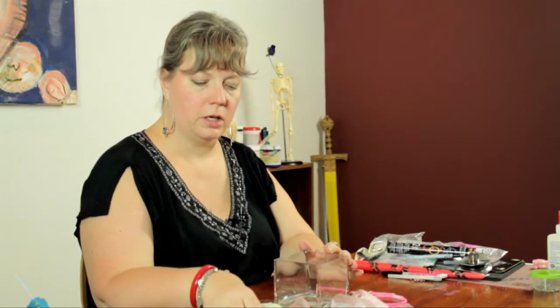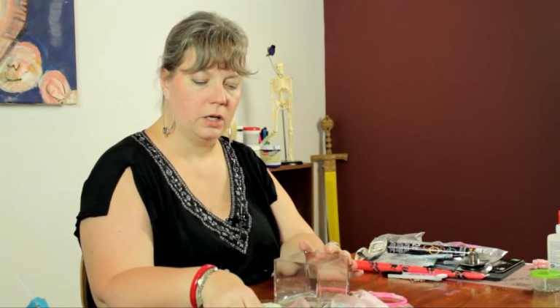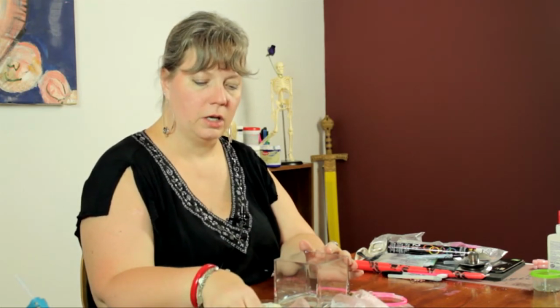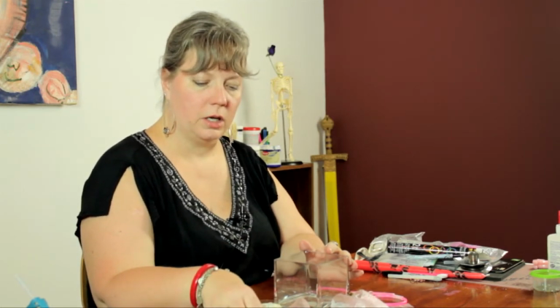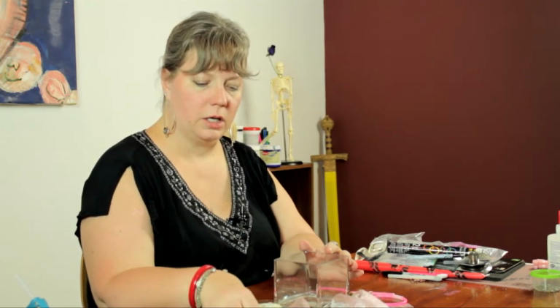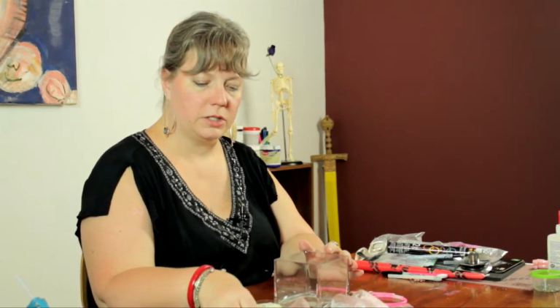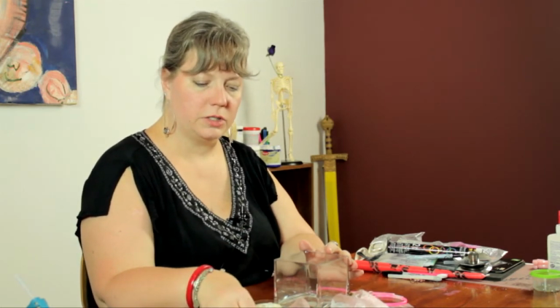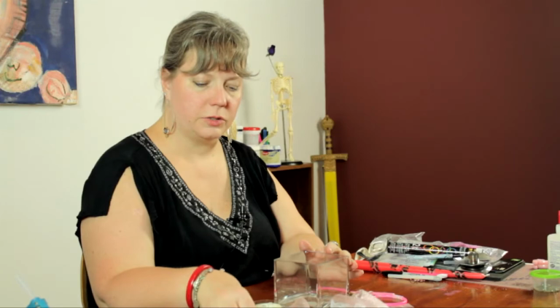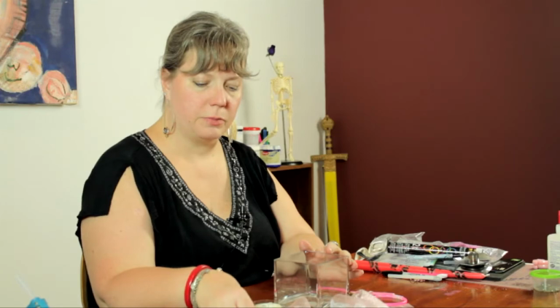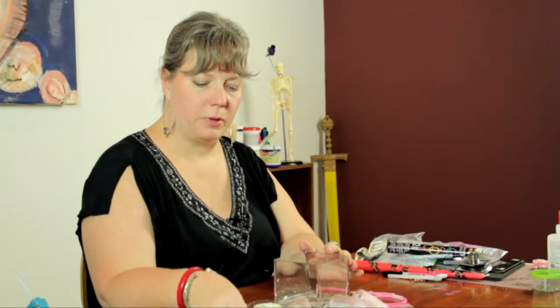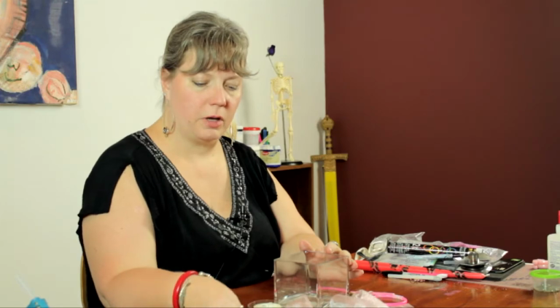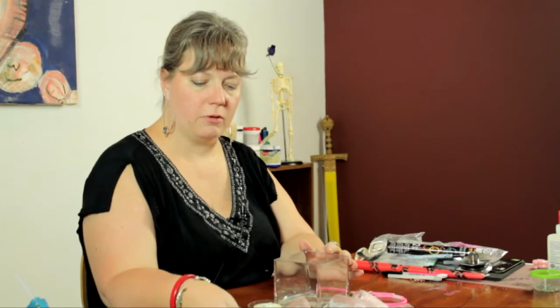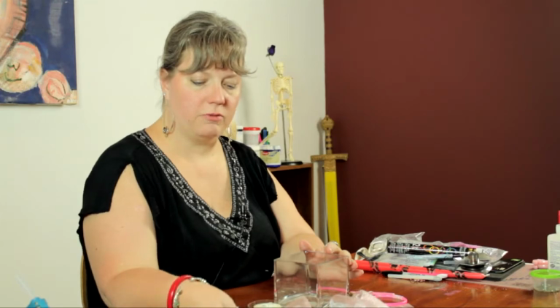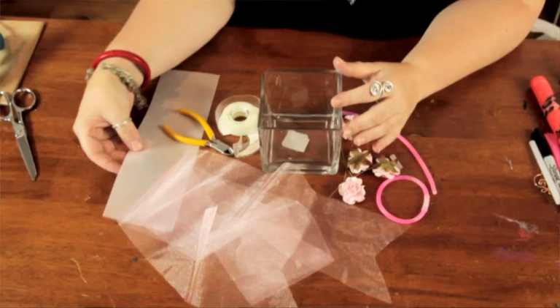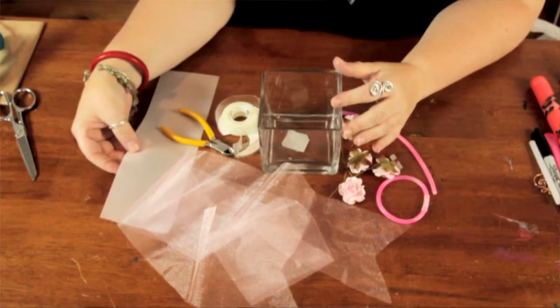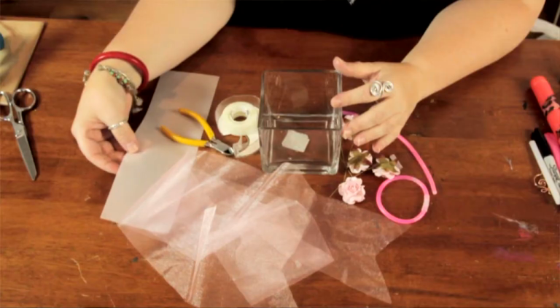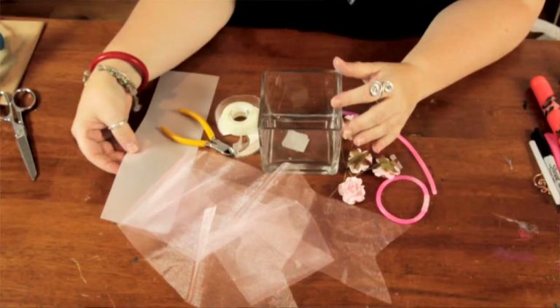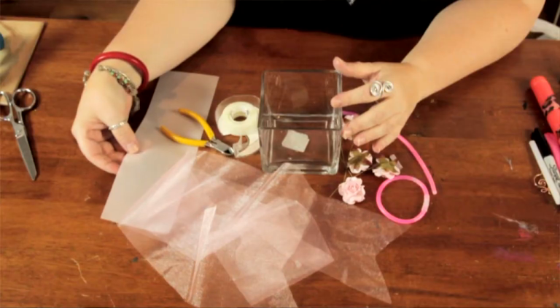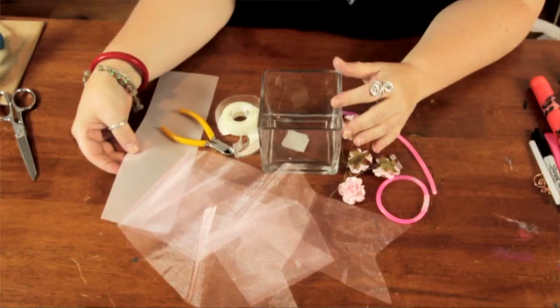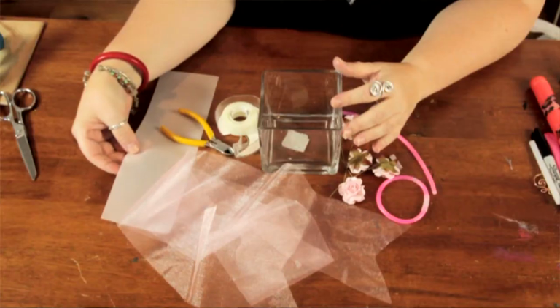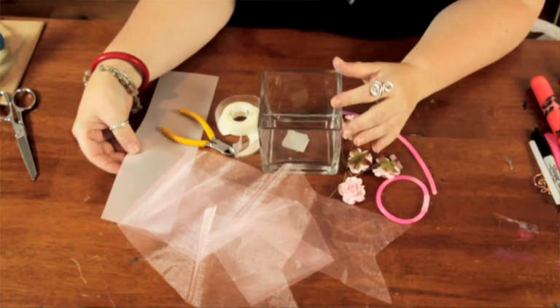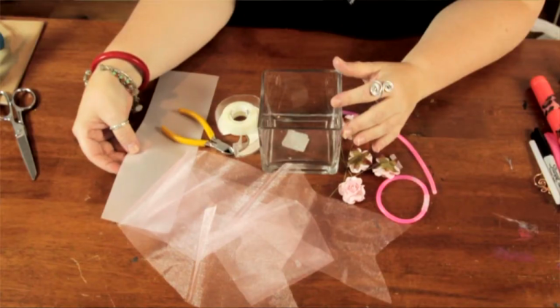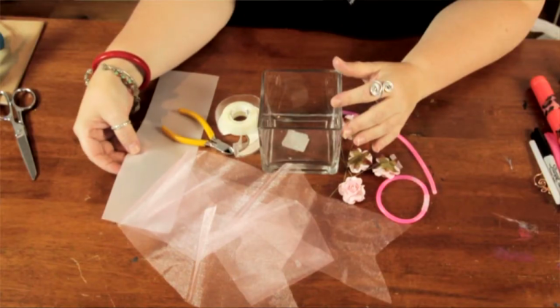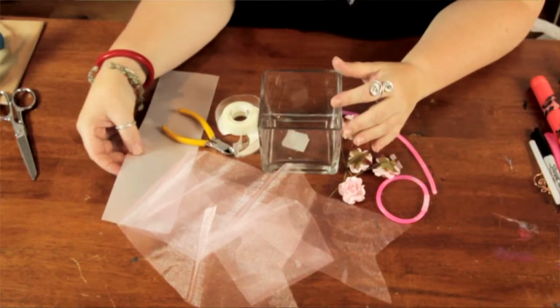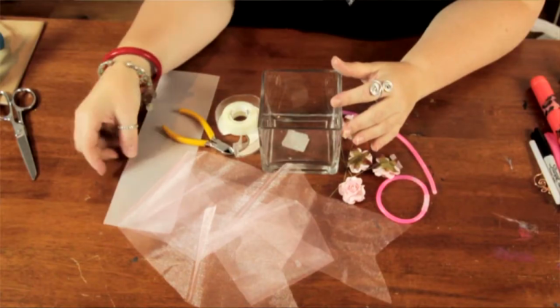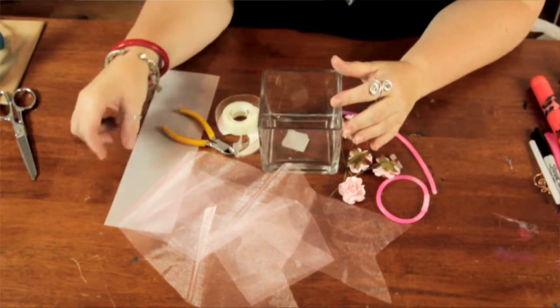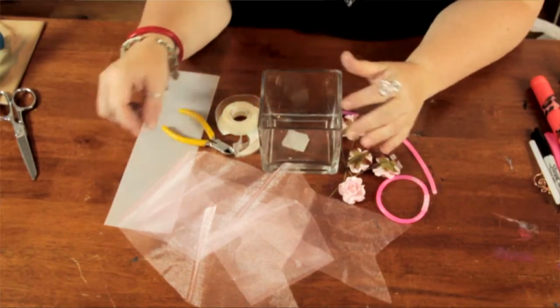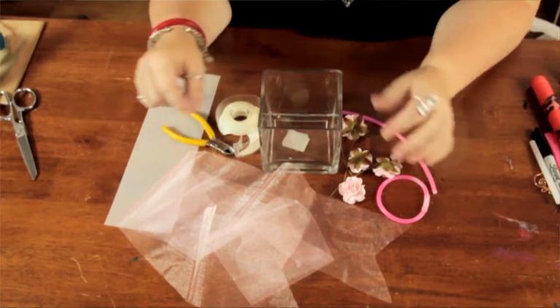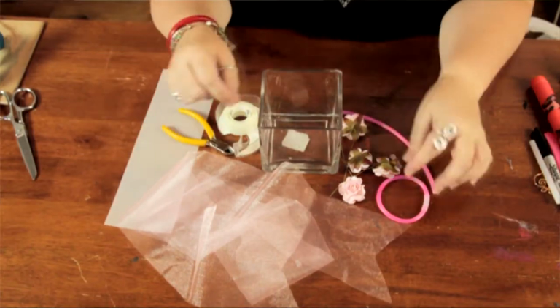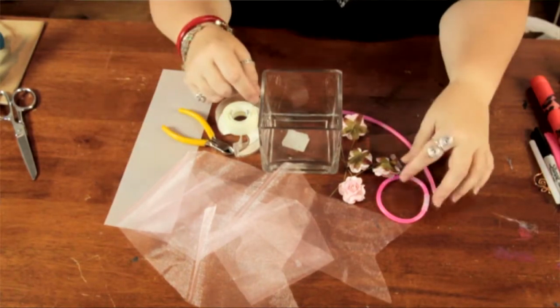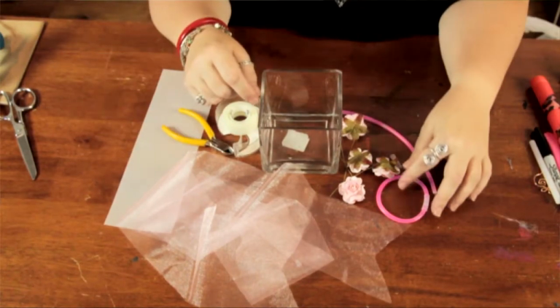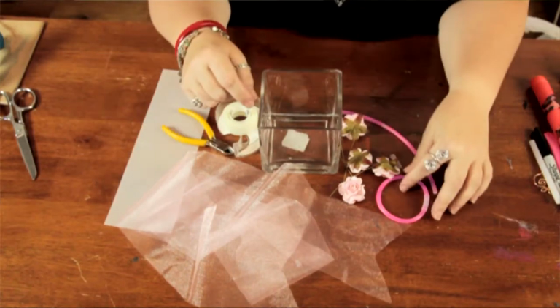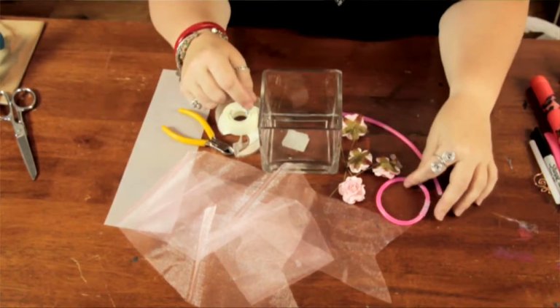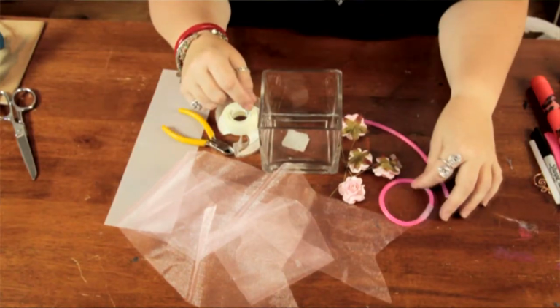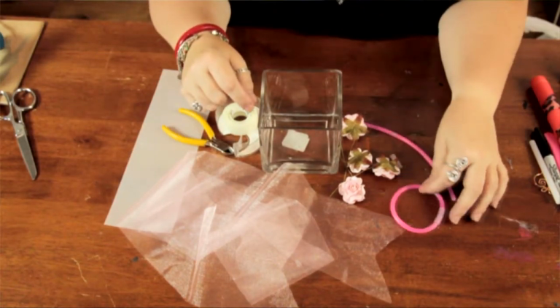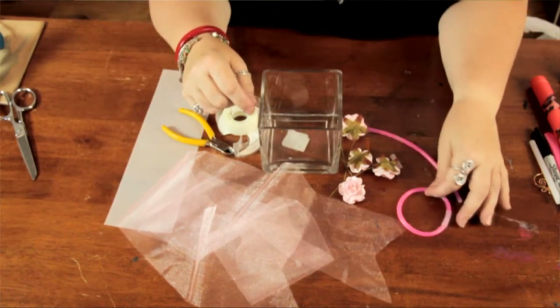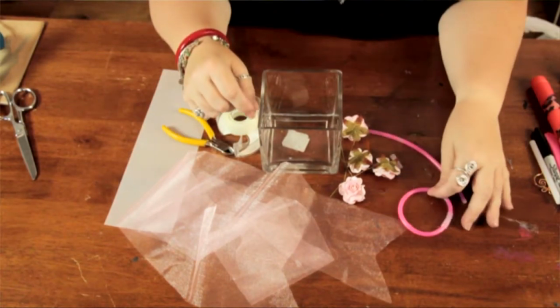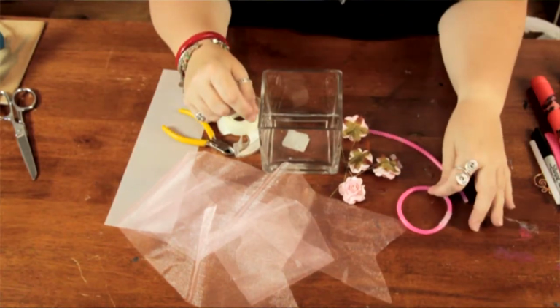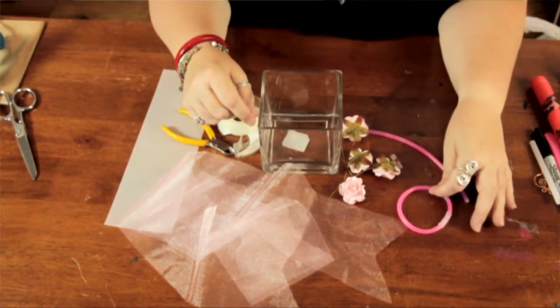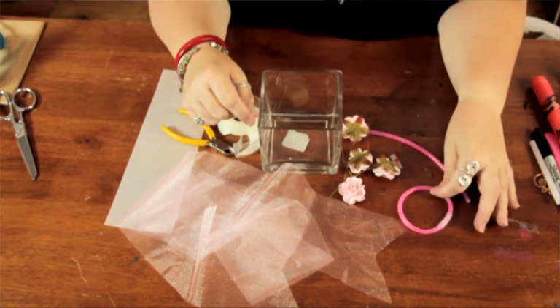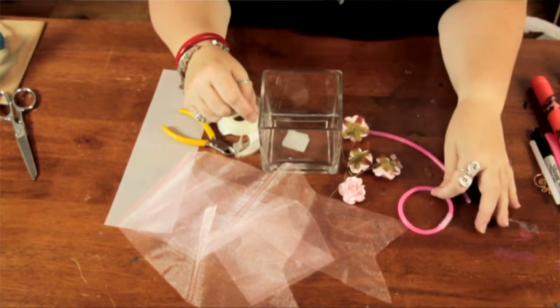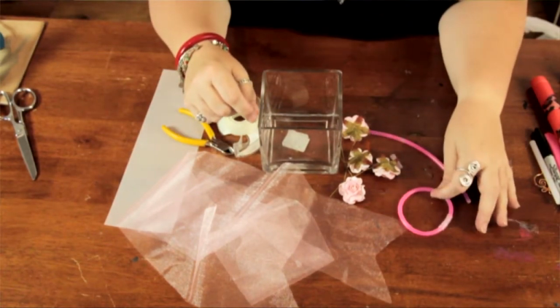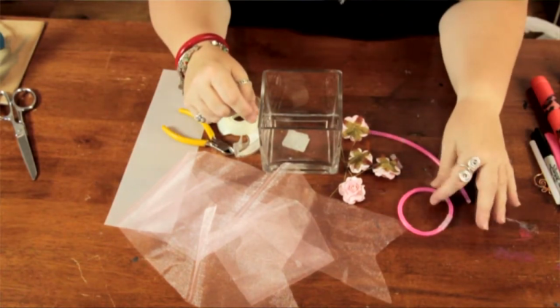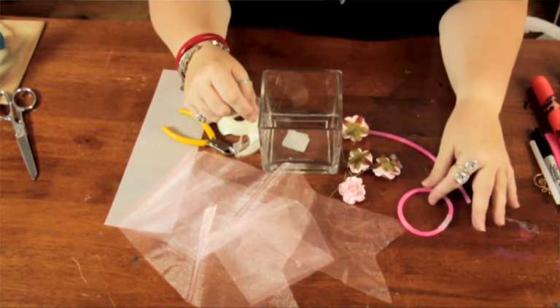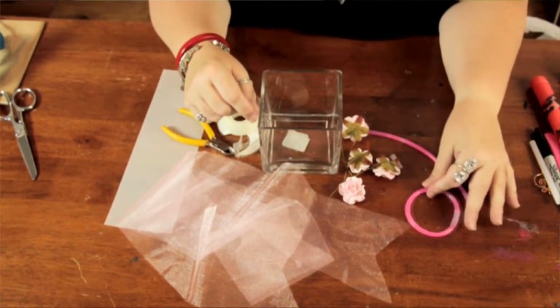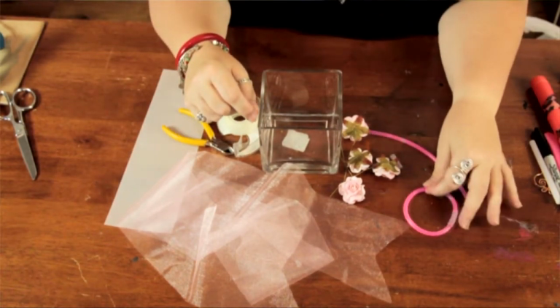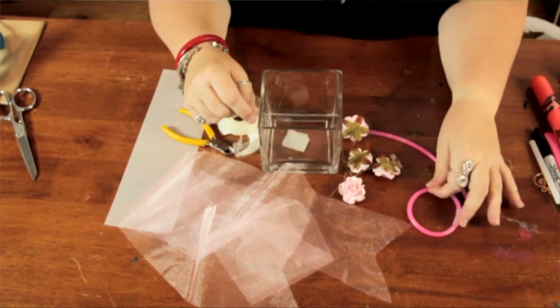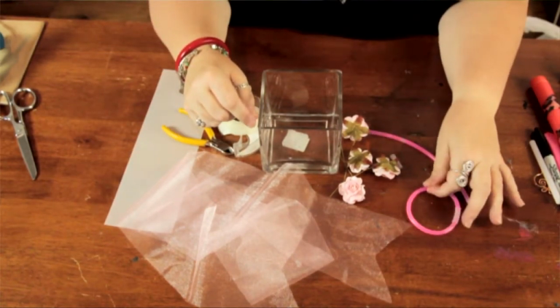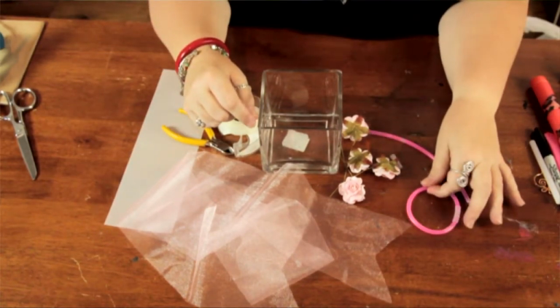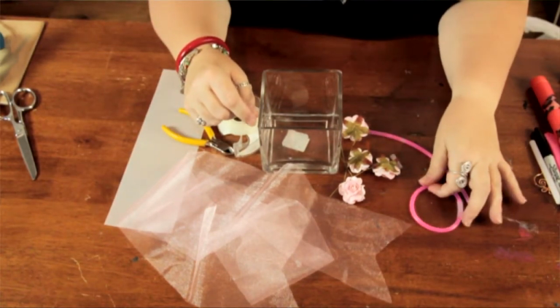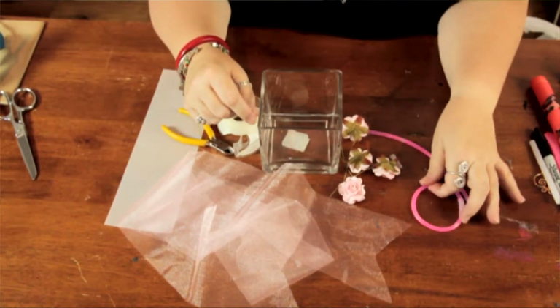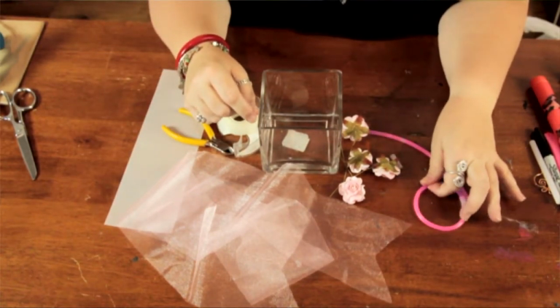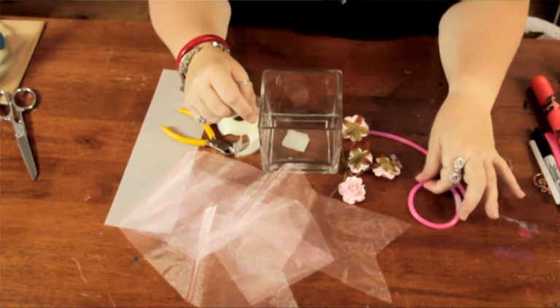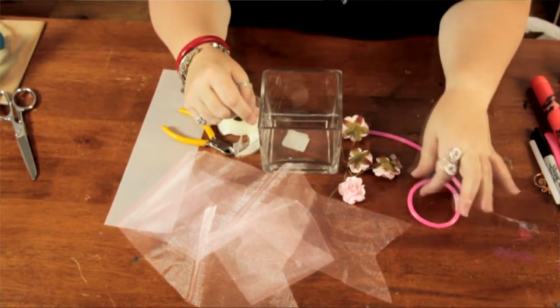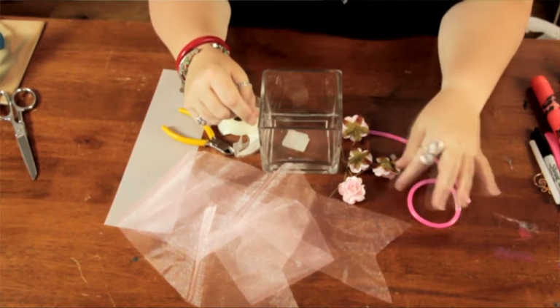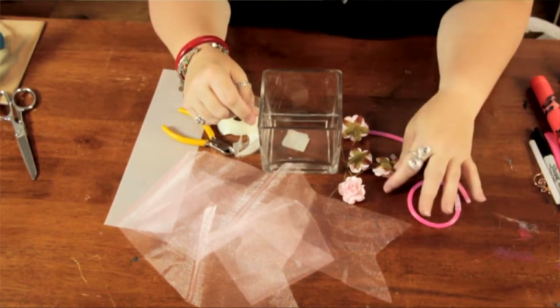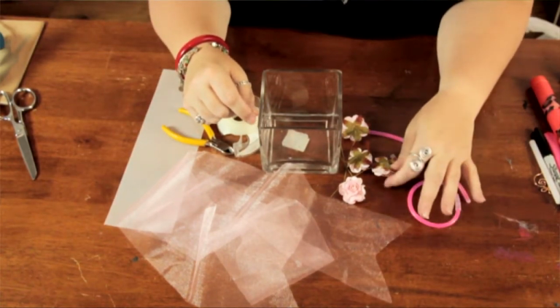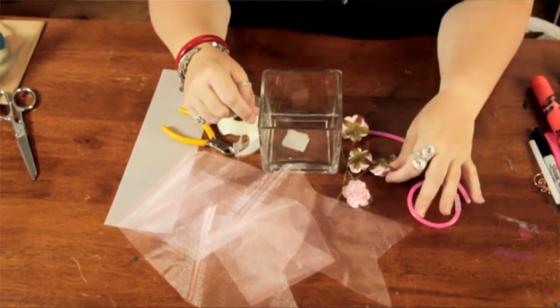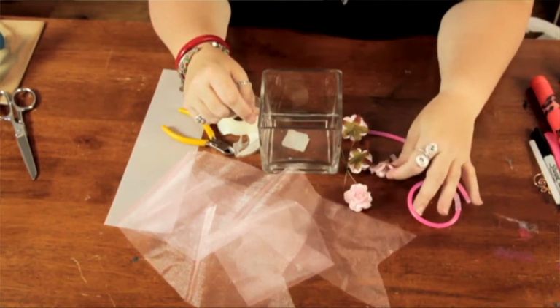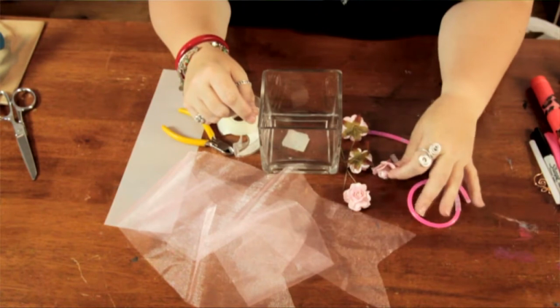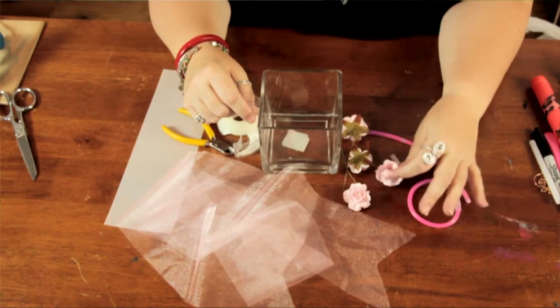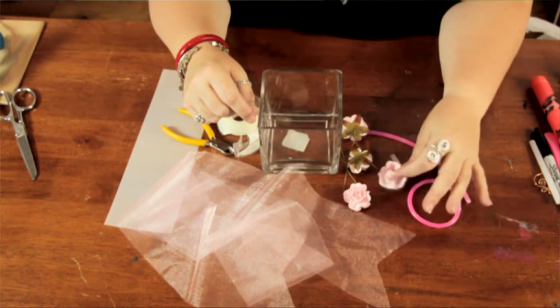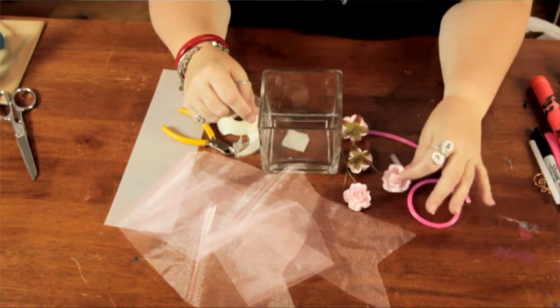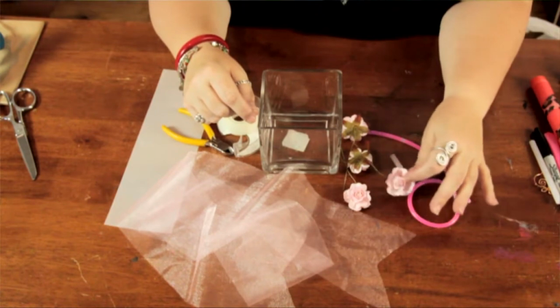A strip of vellum paper, a couple of glow sticks in pink, and some pink flowers.